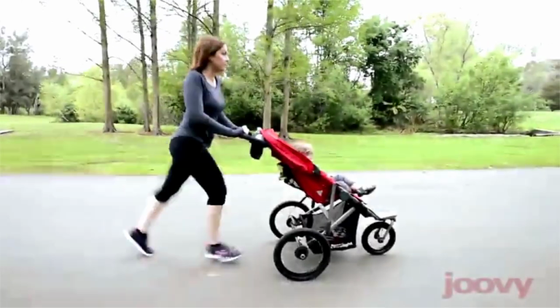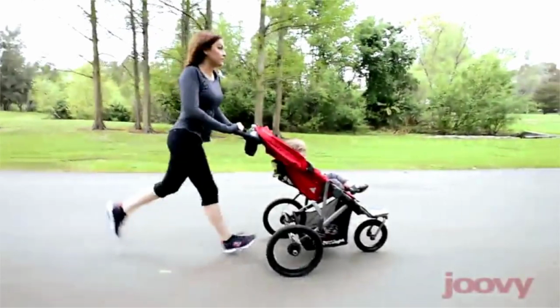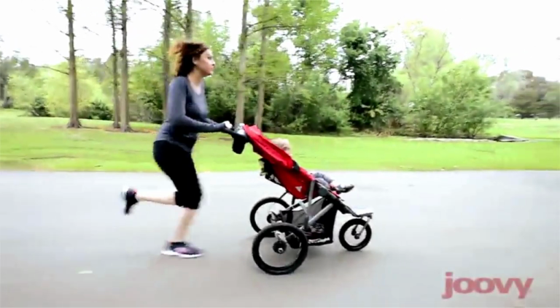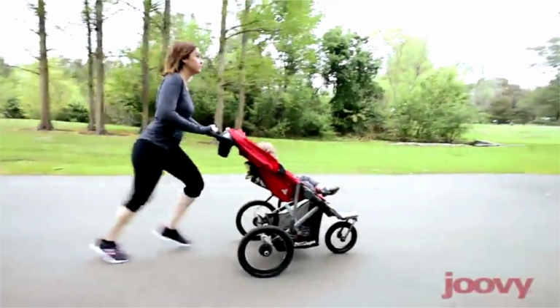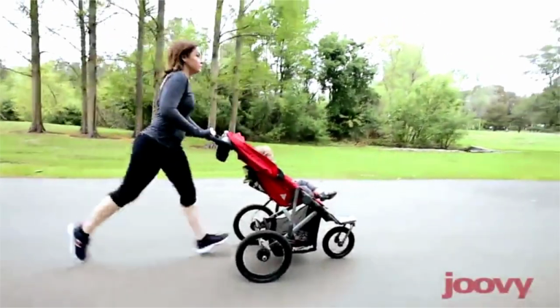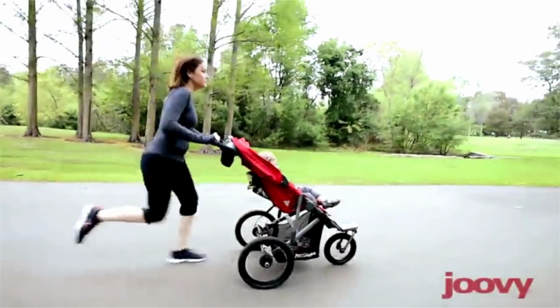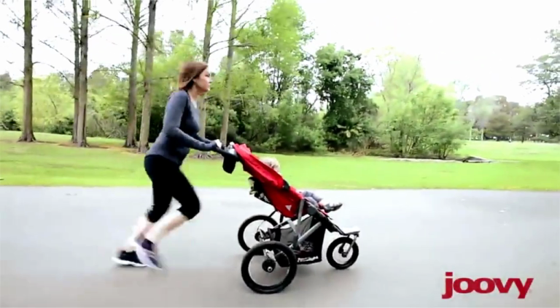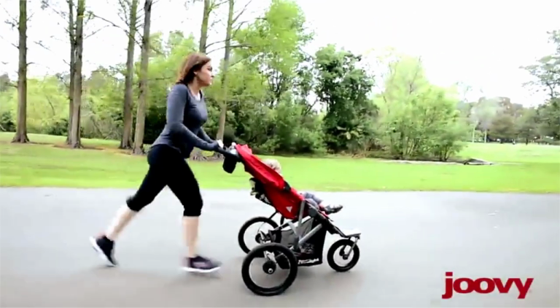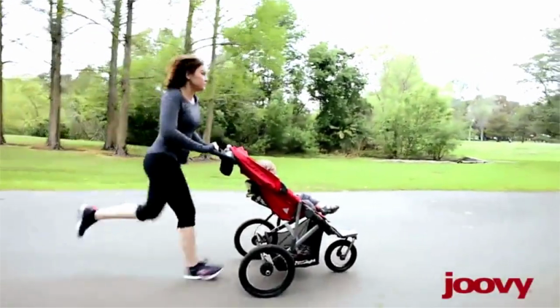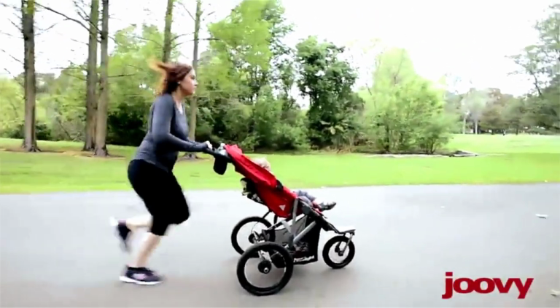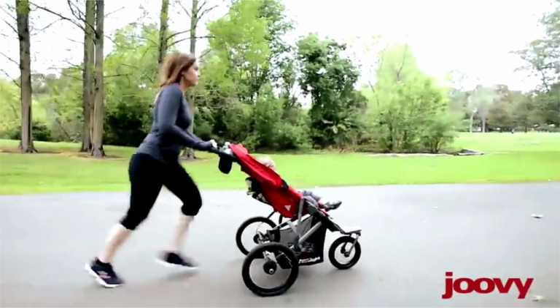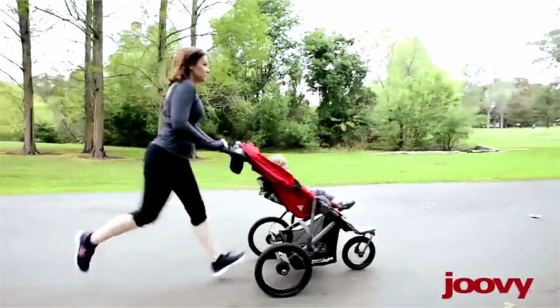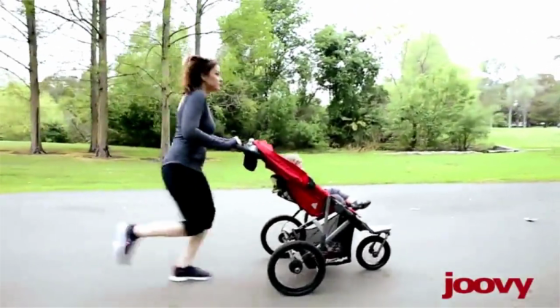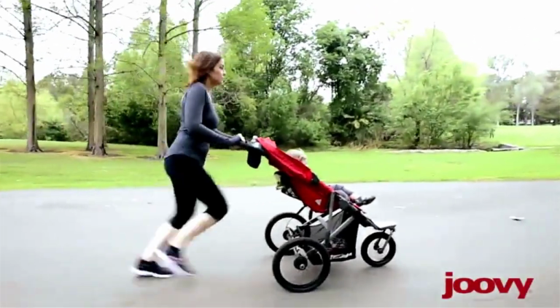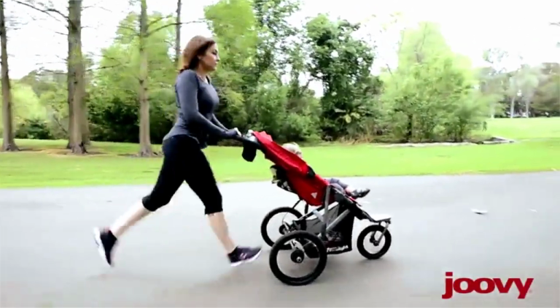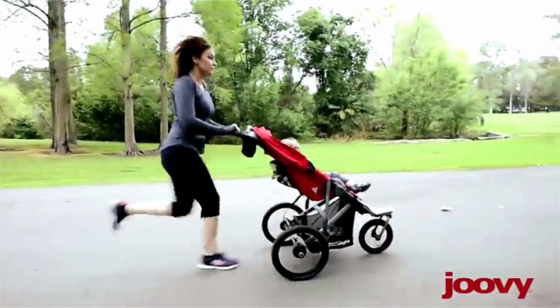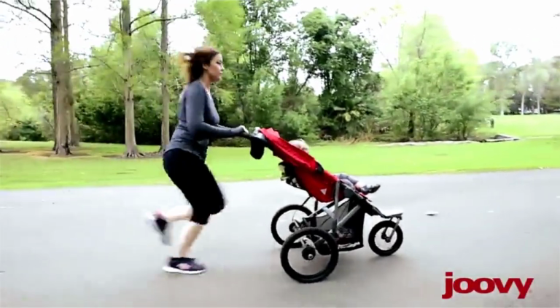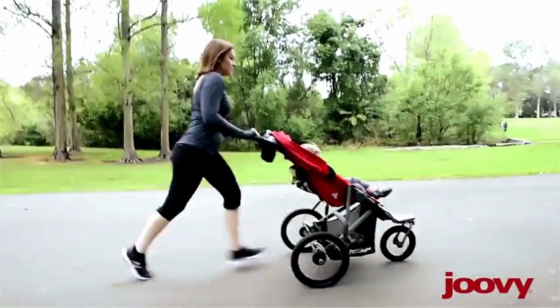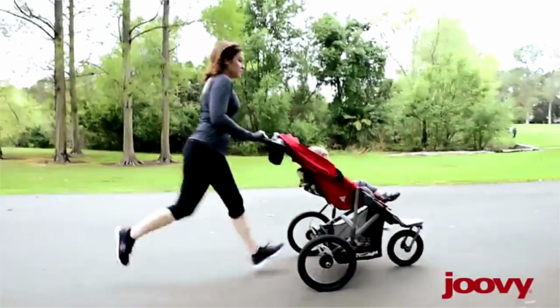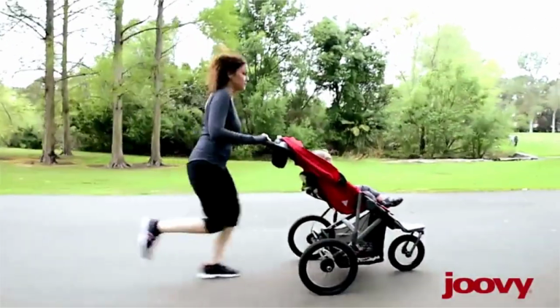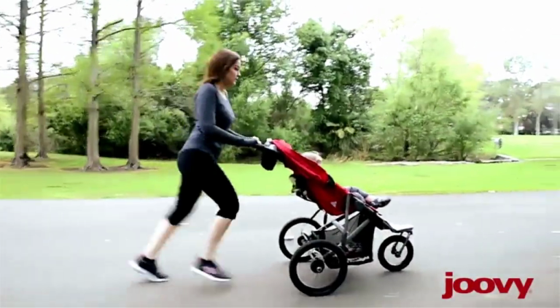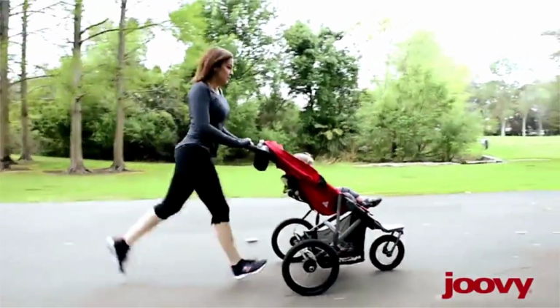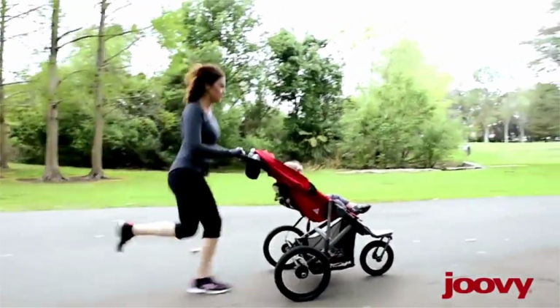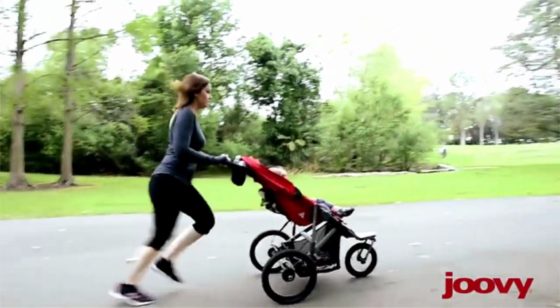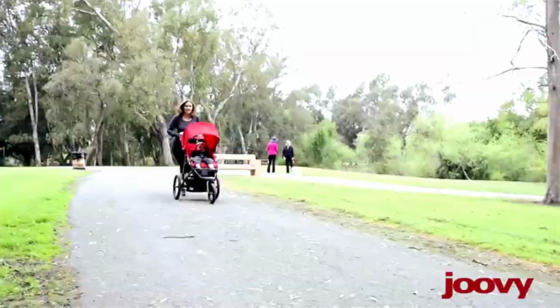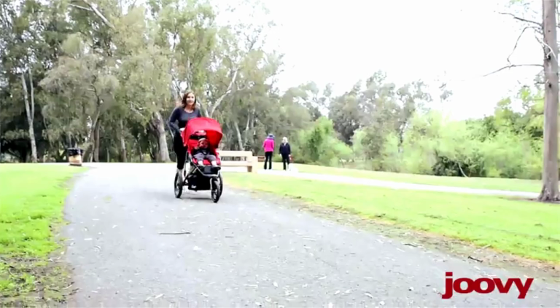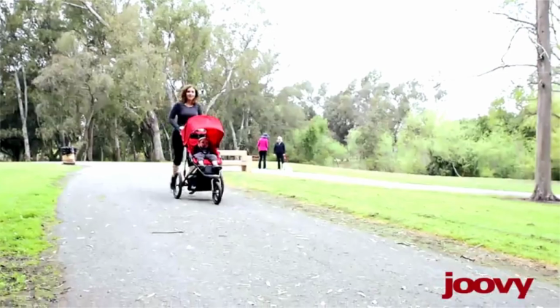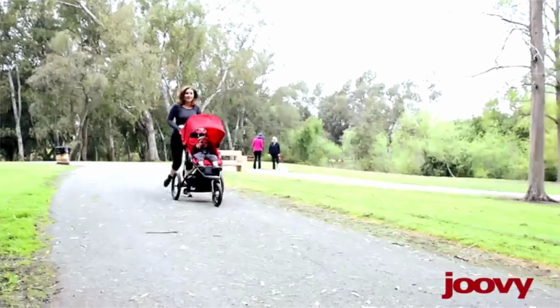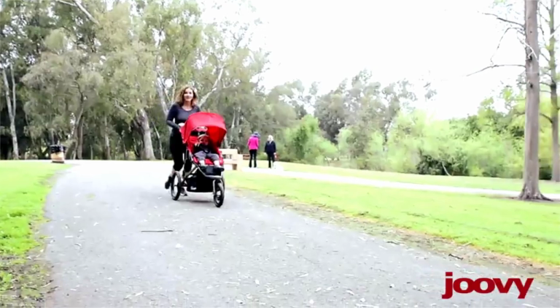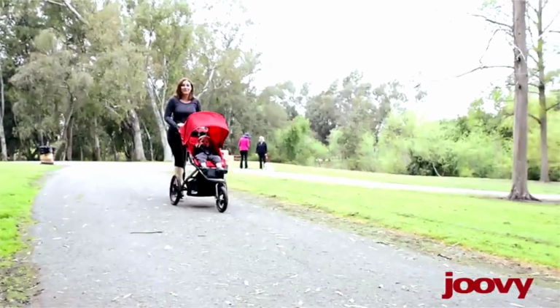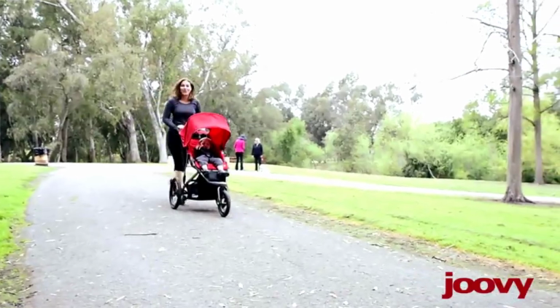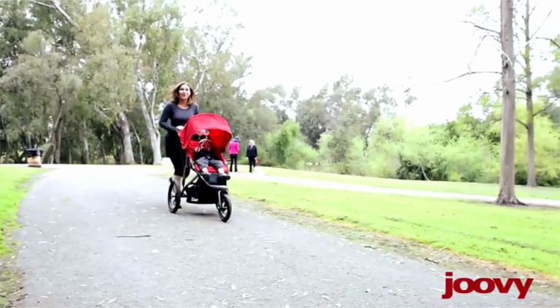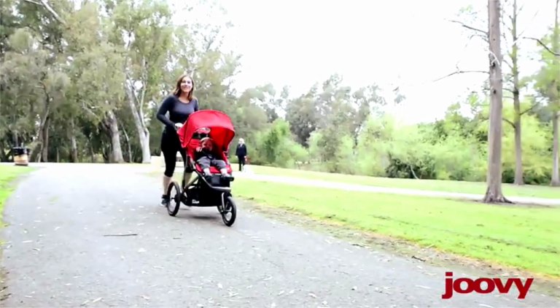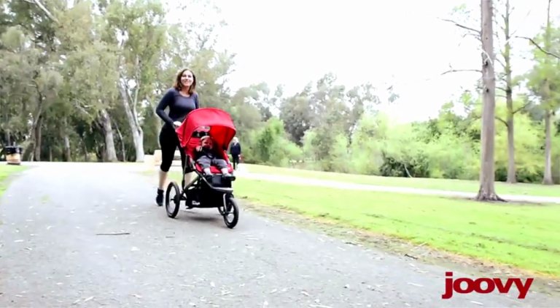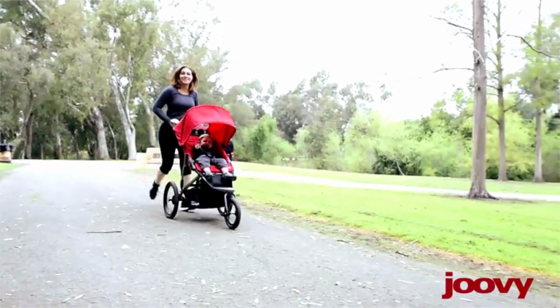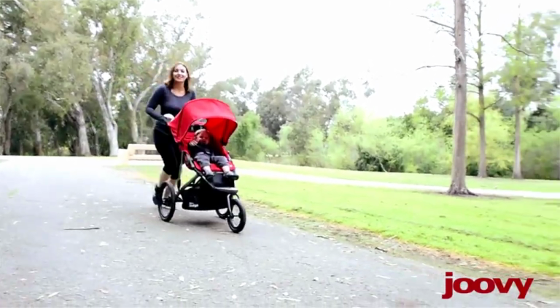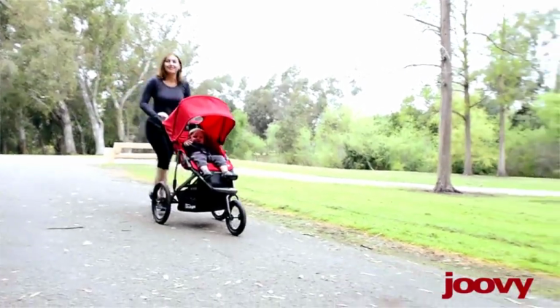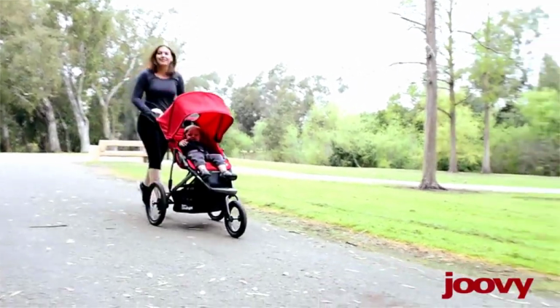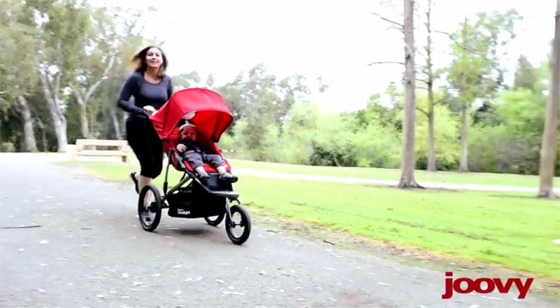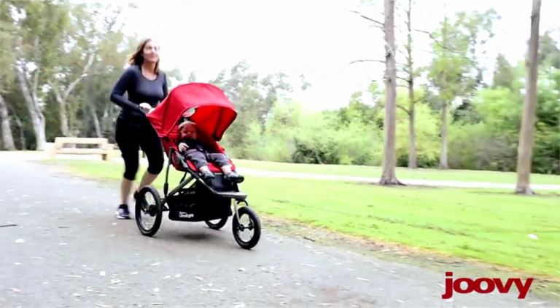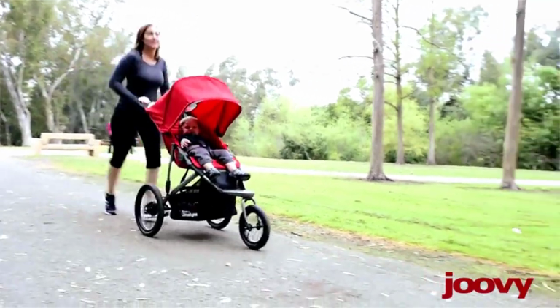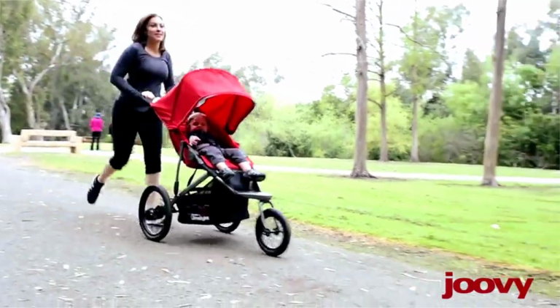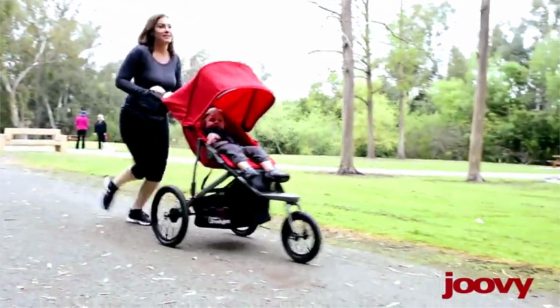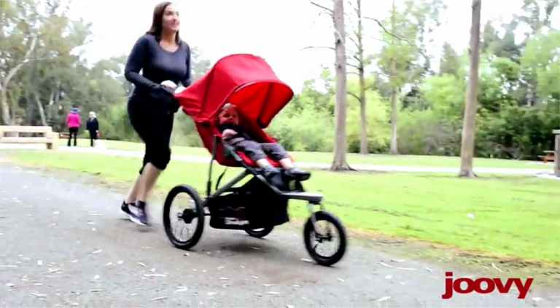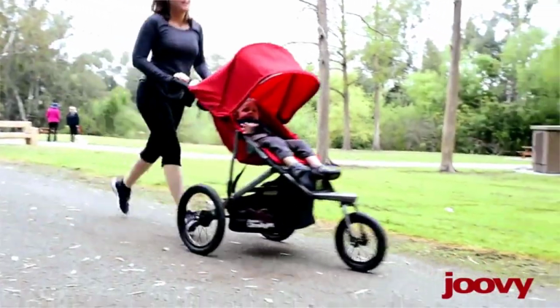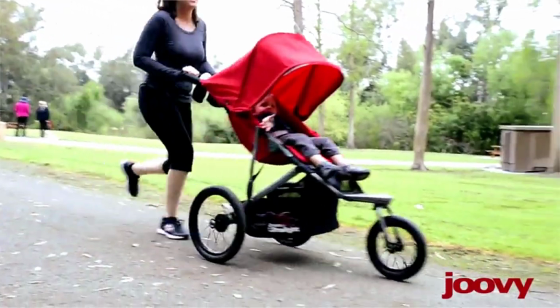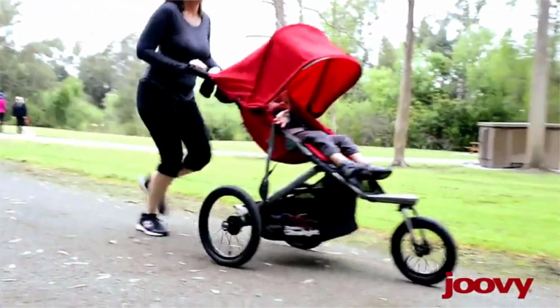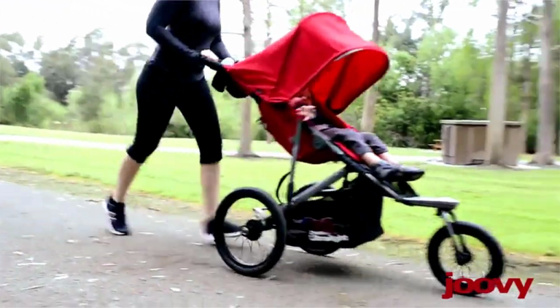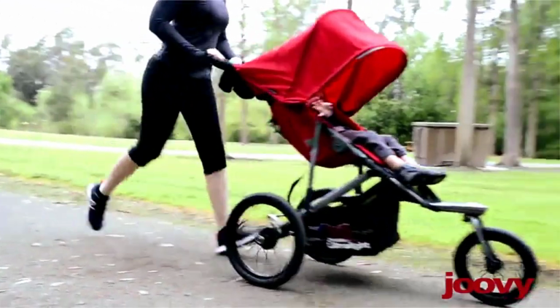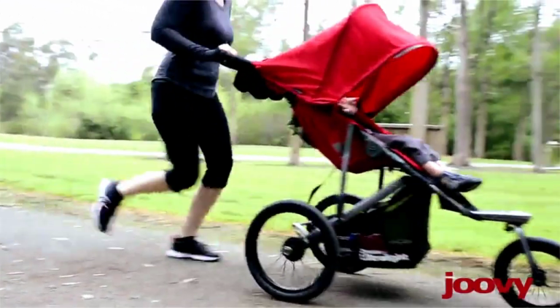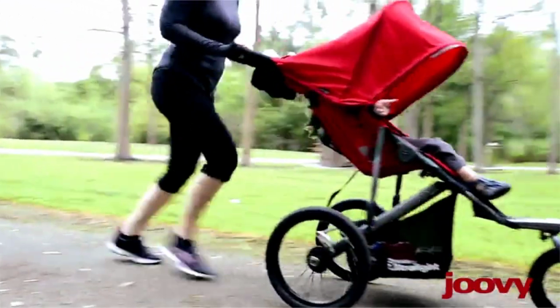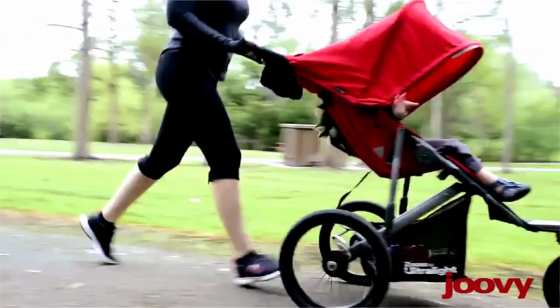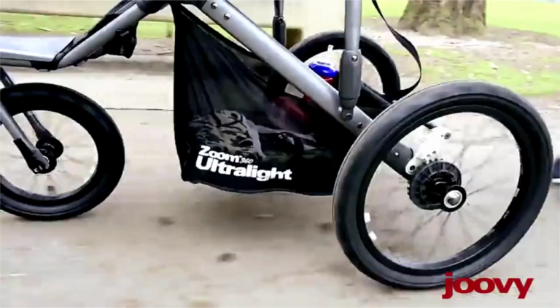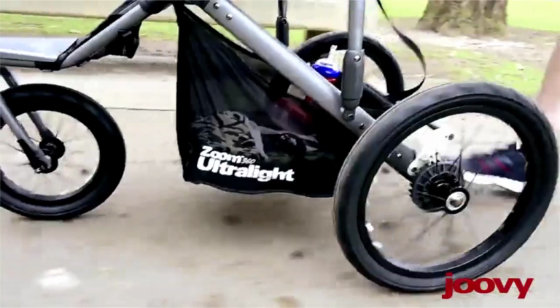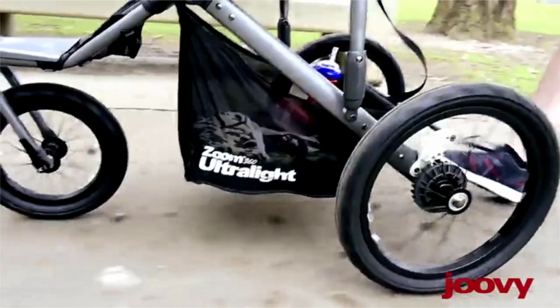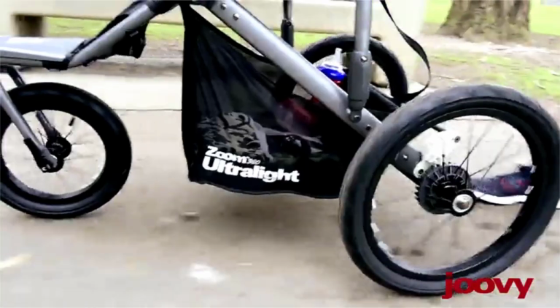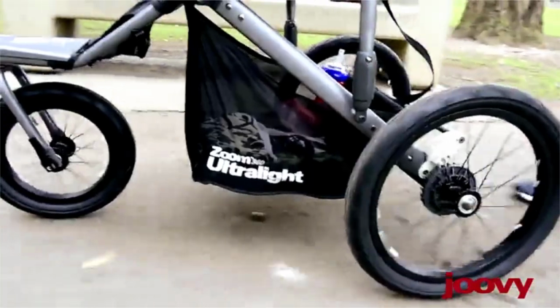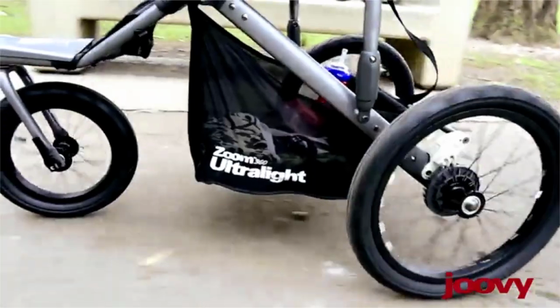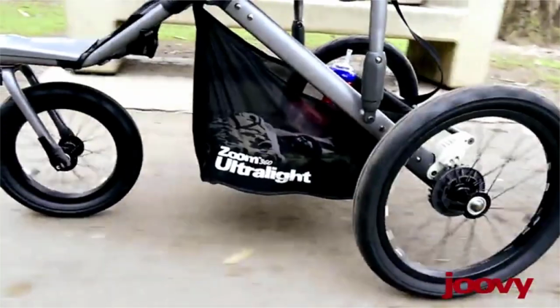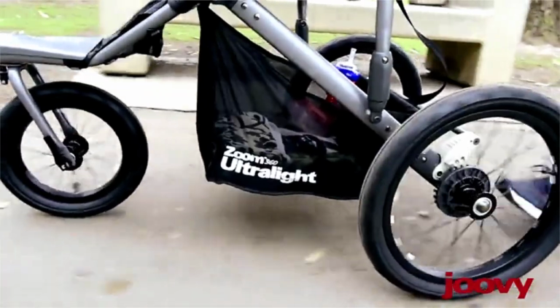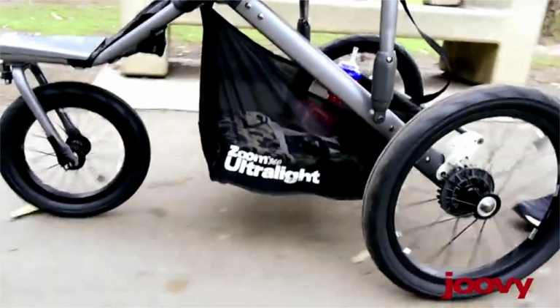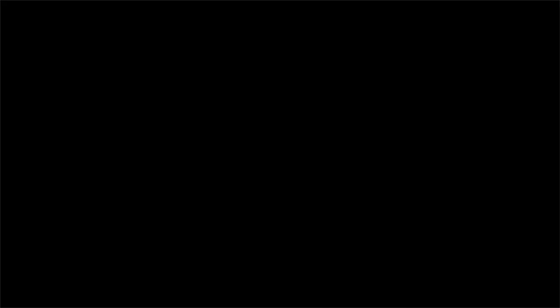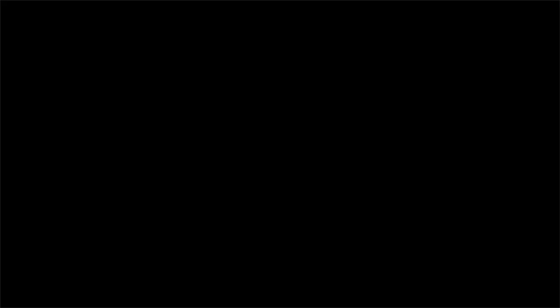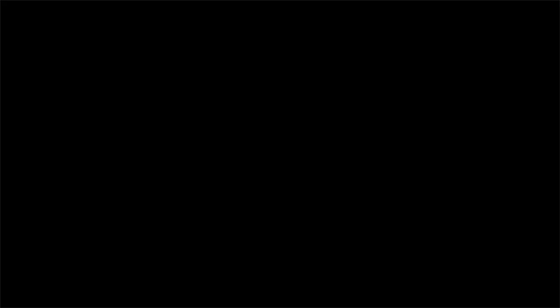Women's Running Magazine recently picked the Zoom 360 Ultralight as one of its top three joggers, against a field that was much better.